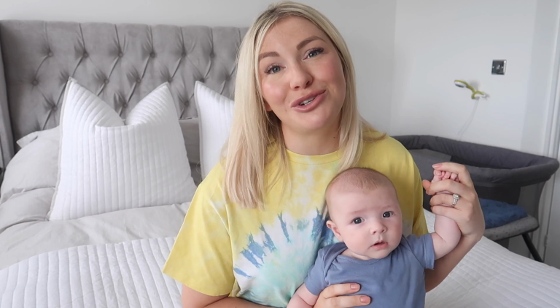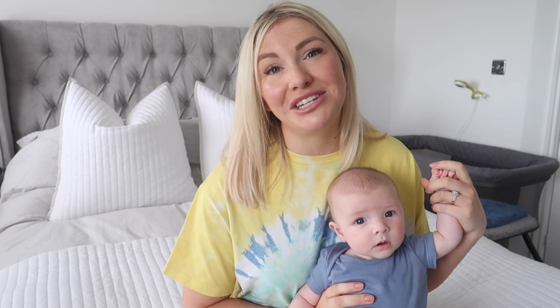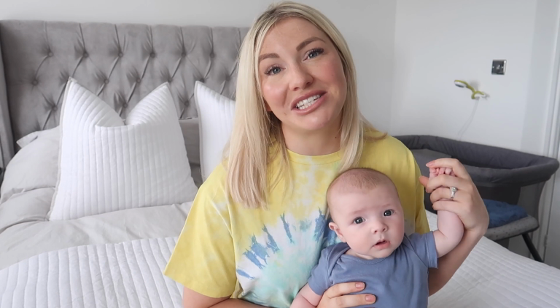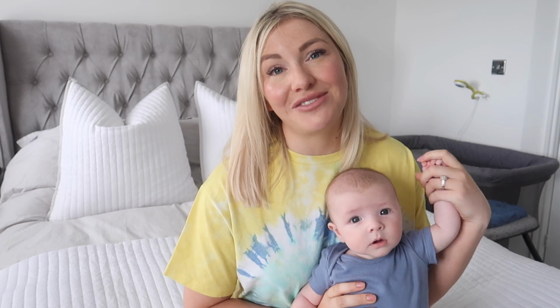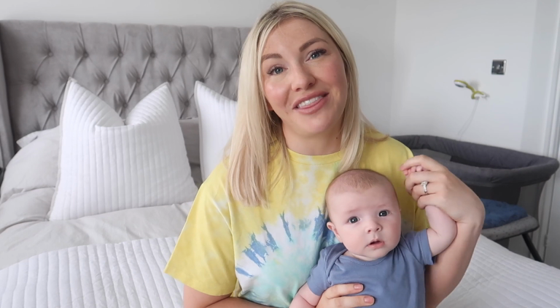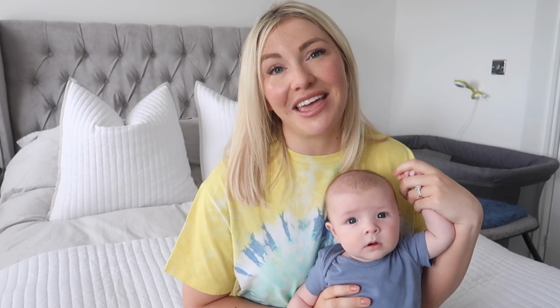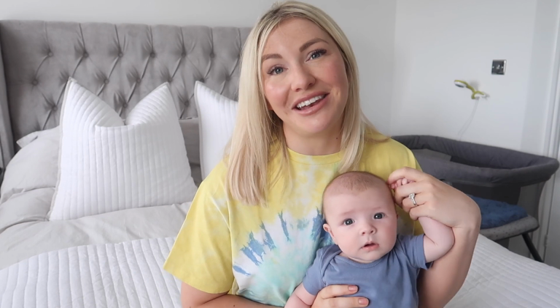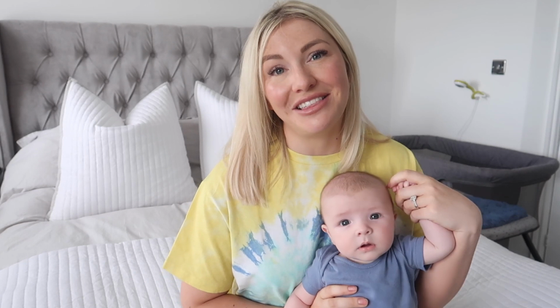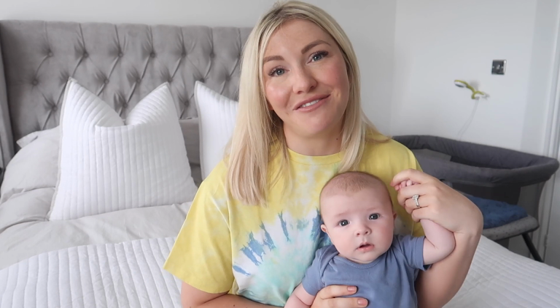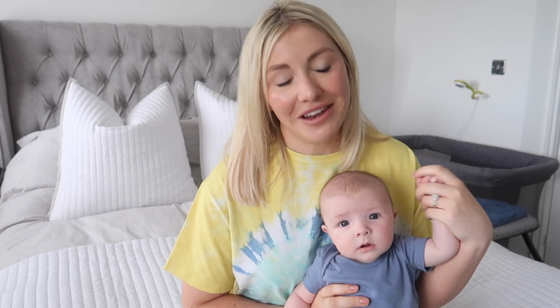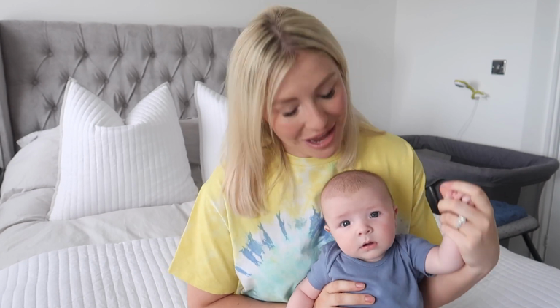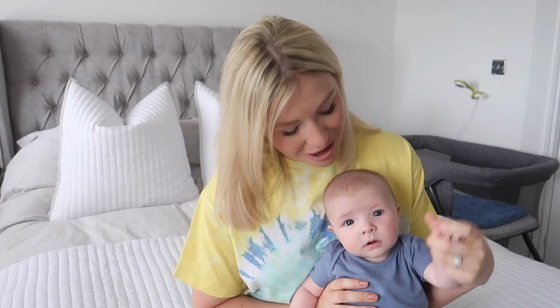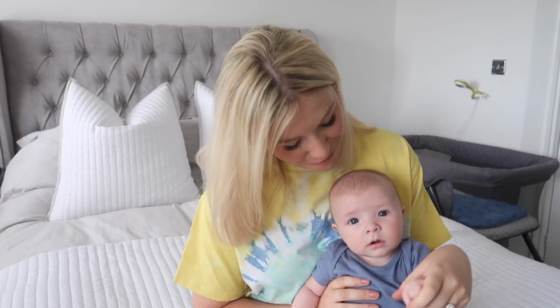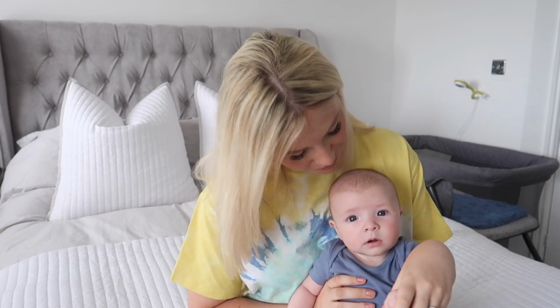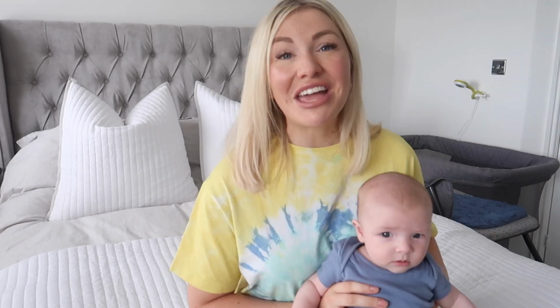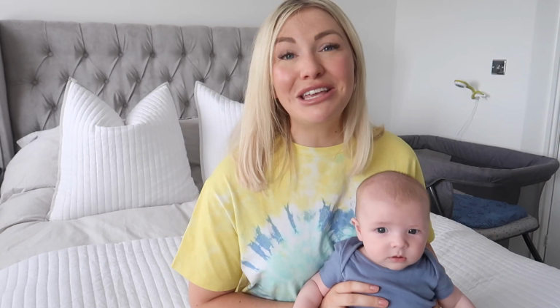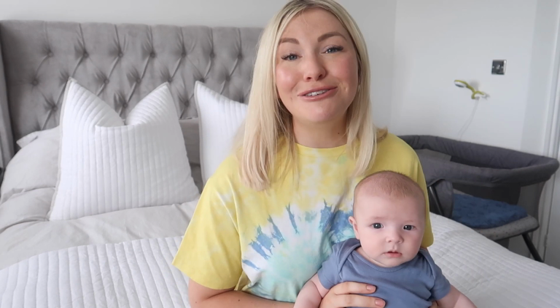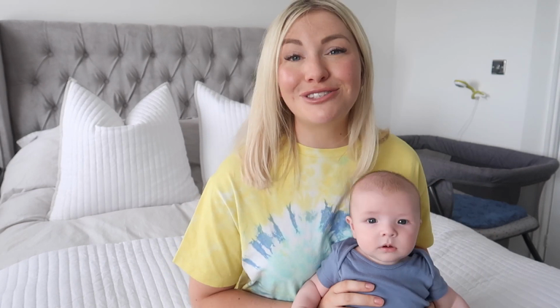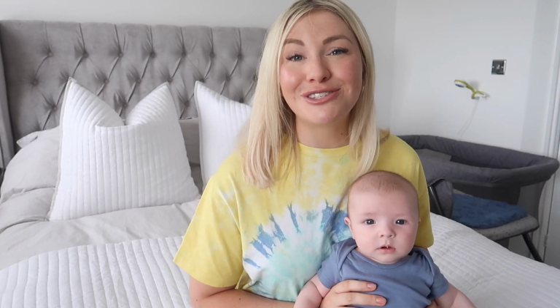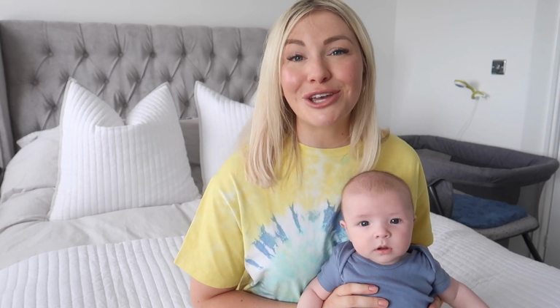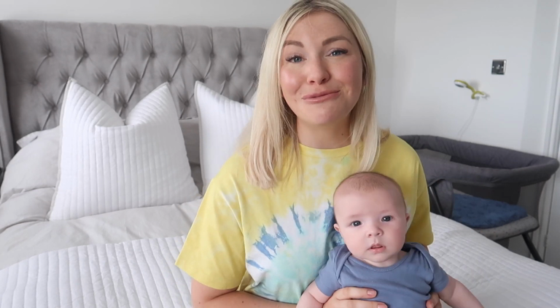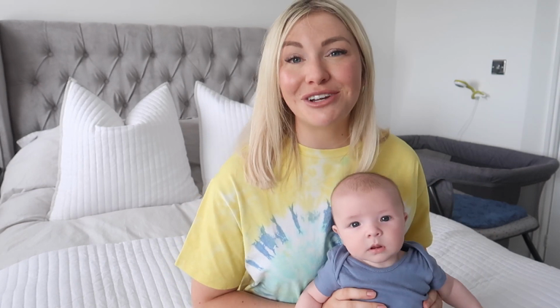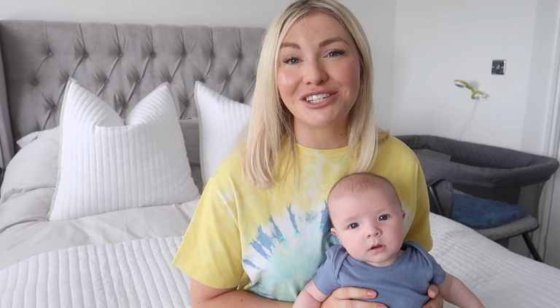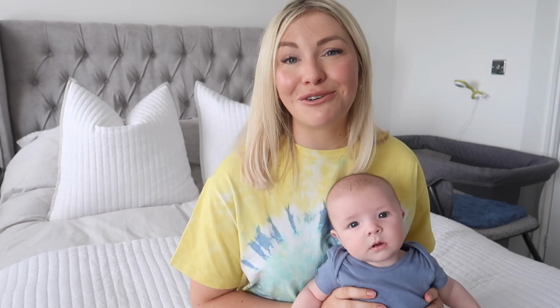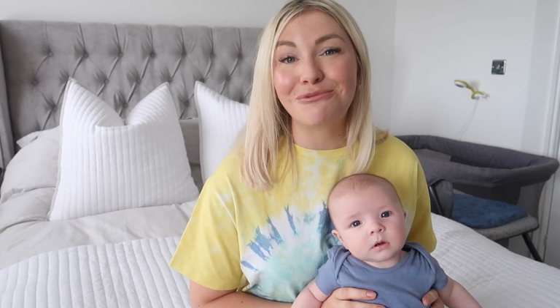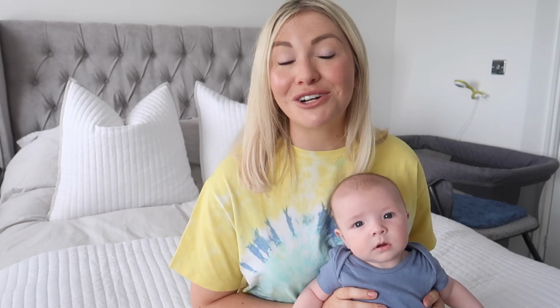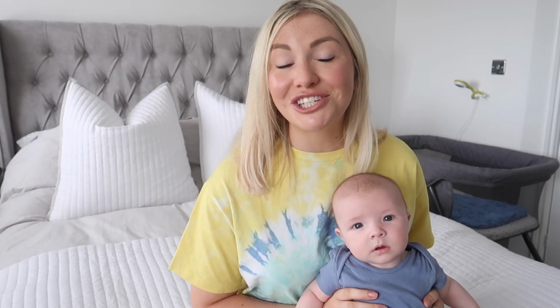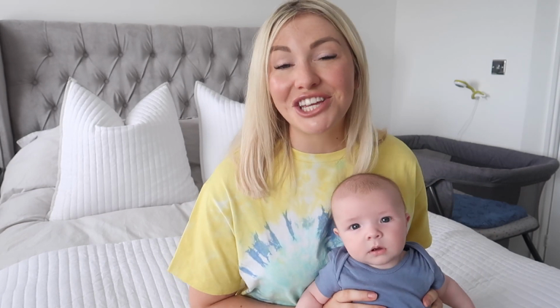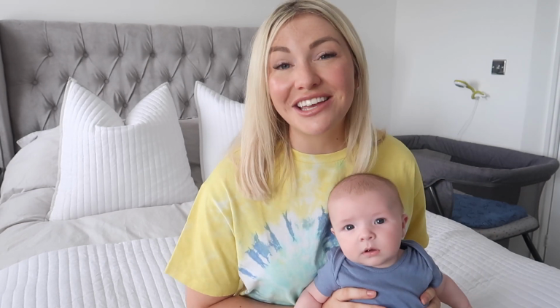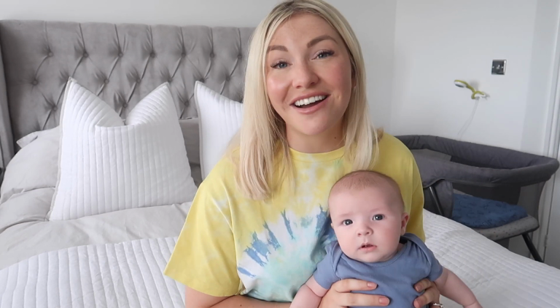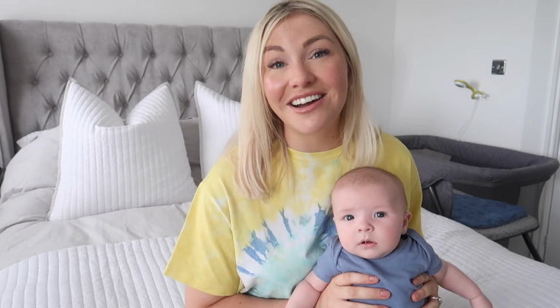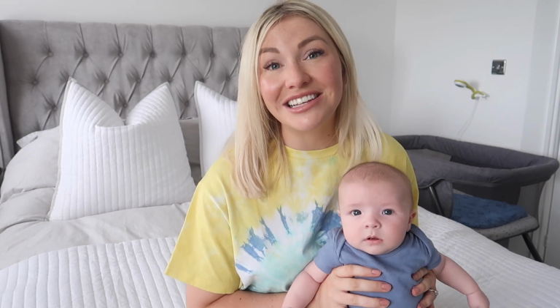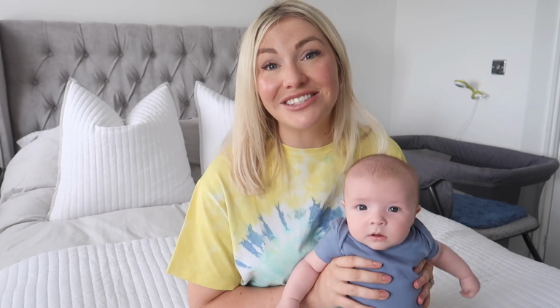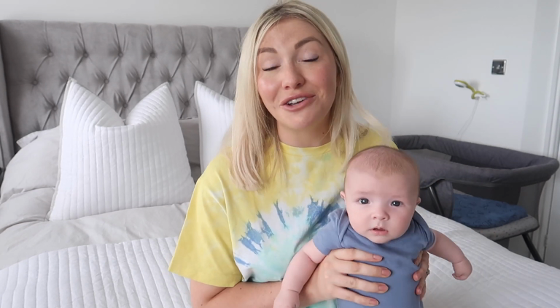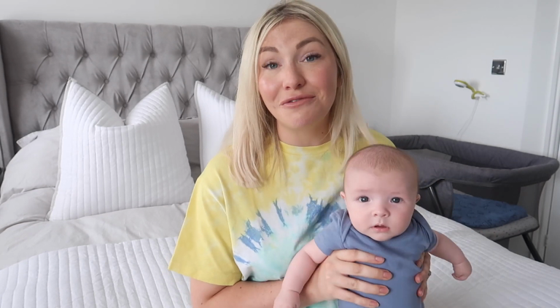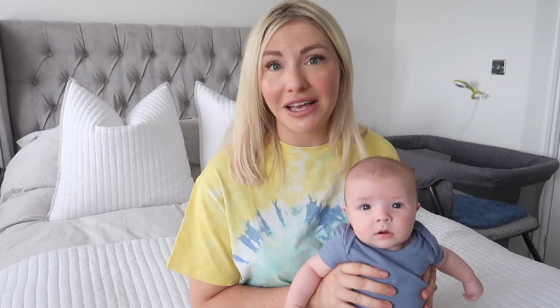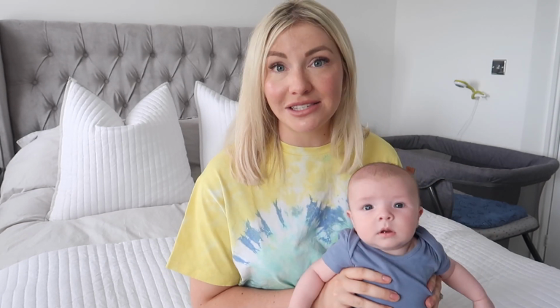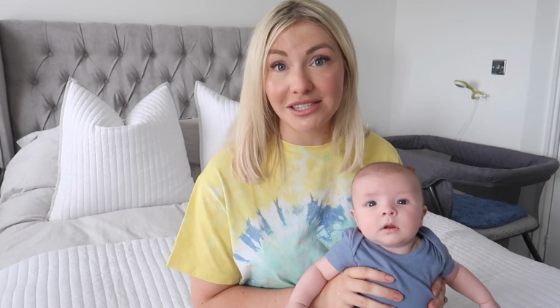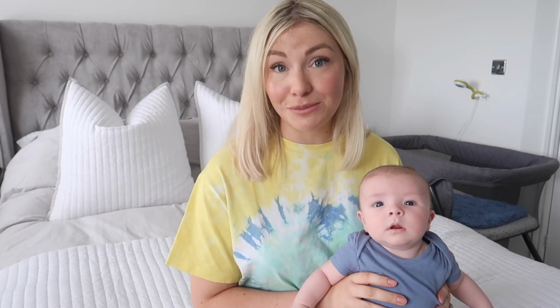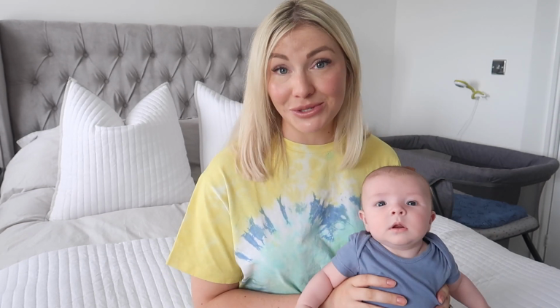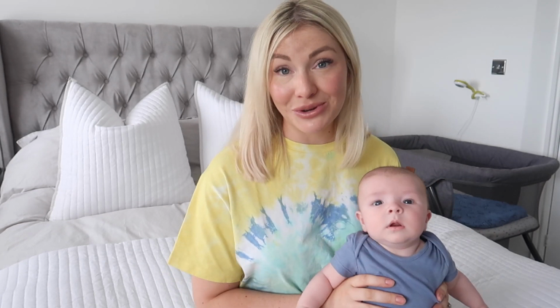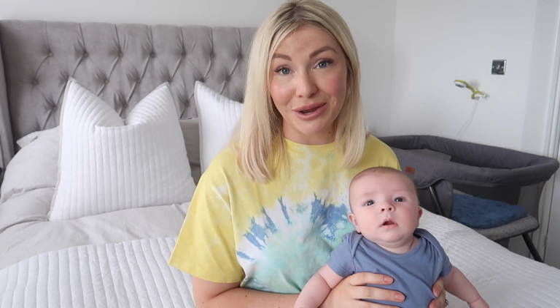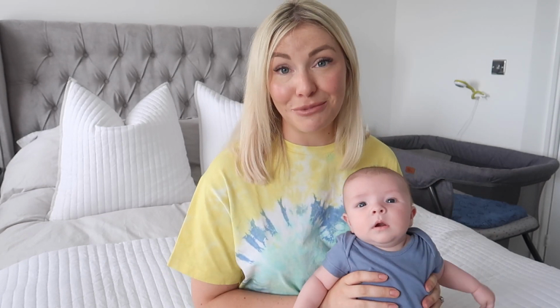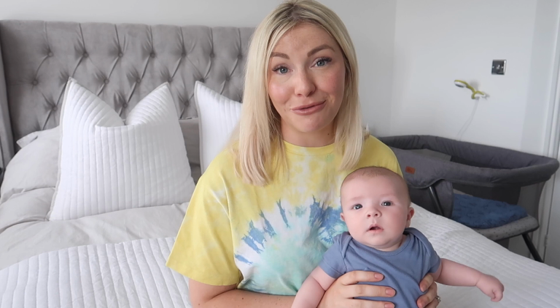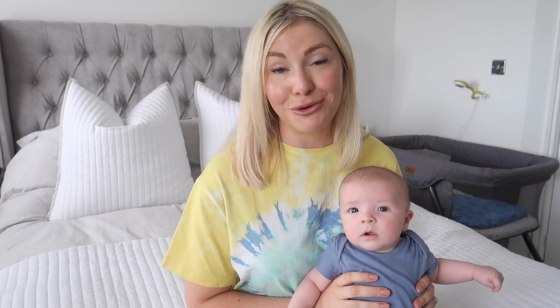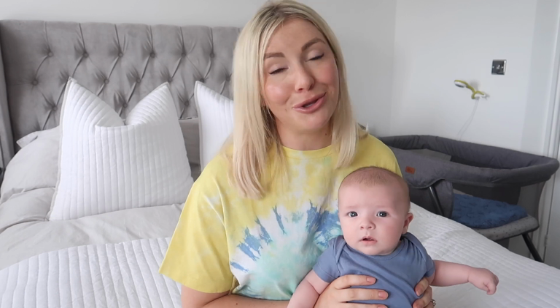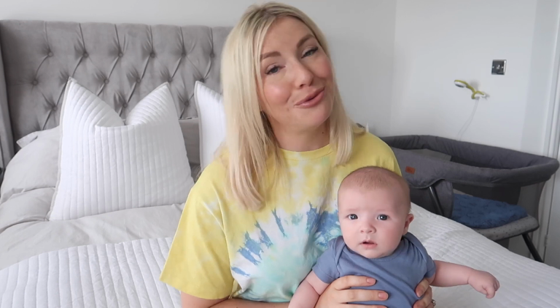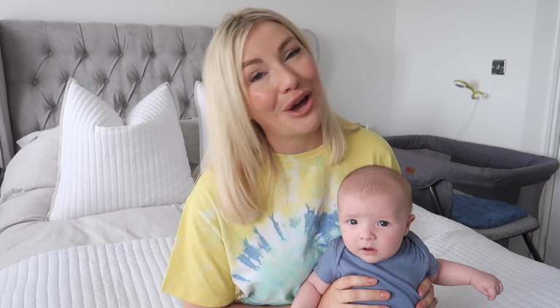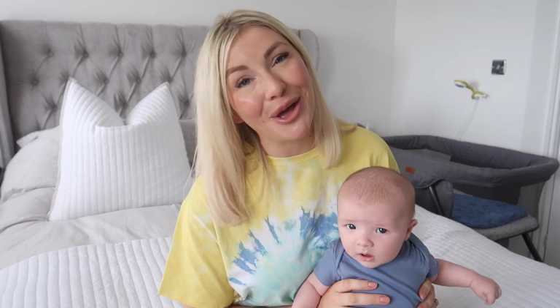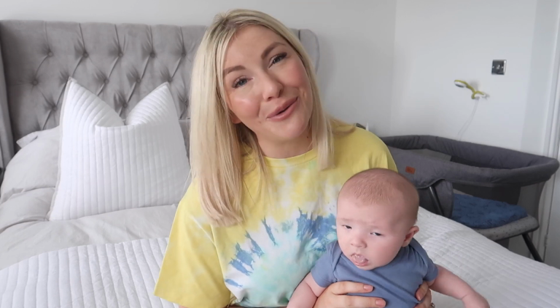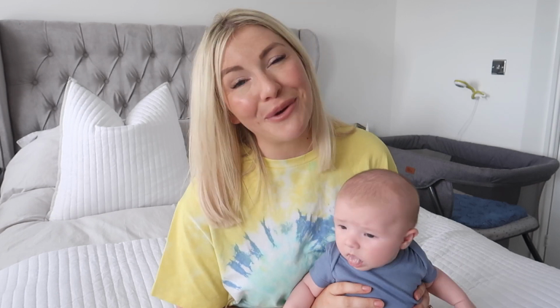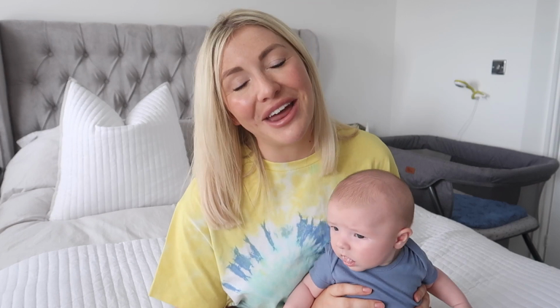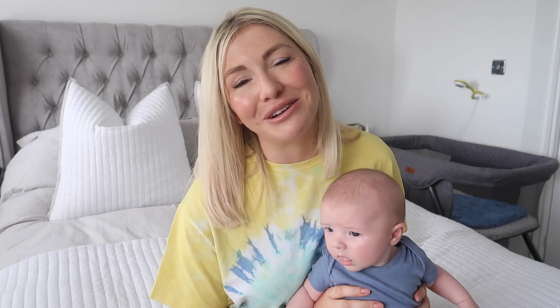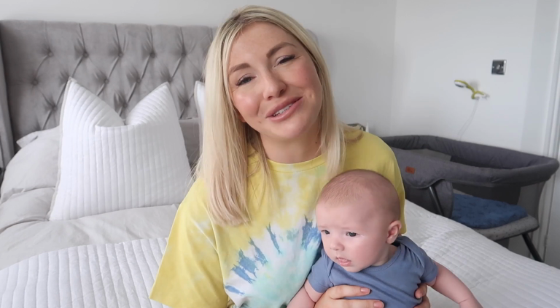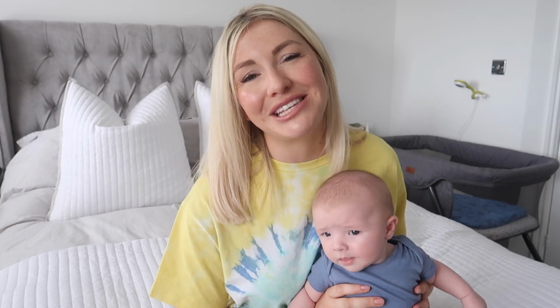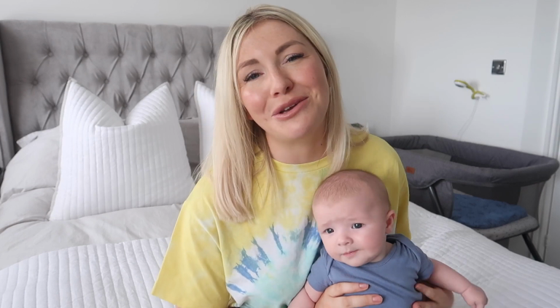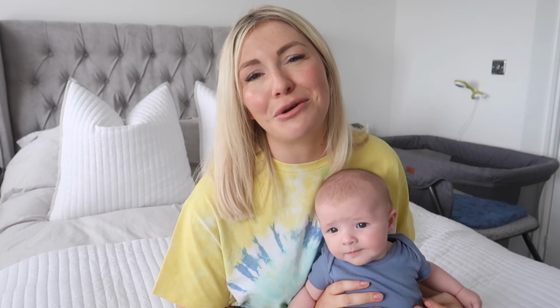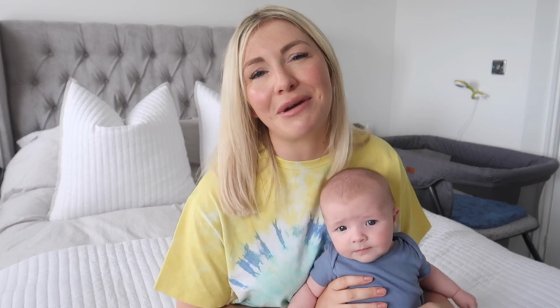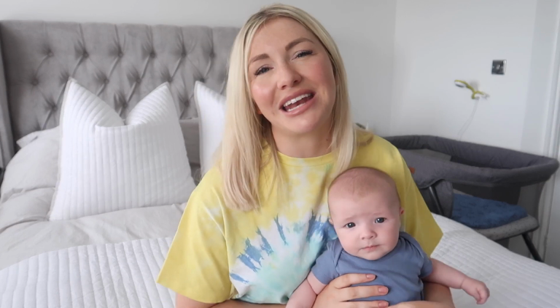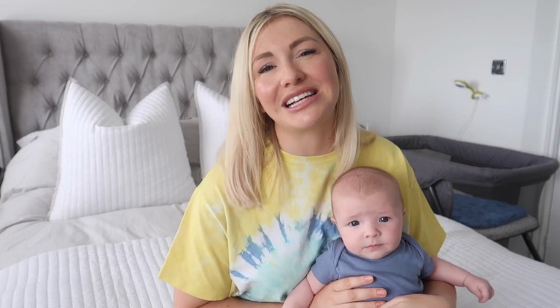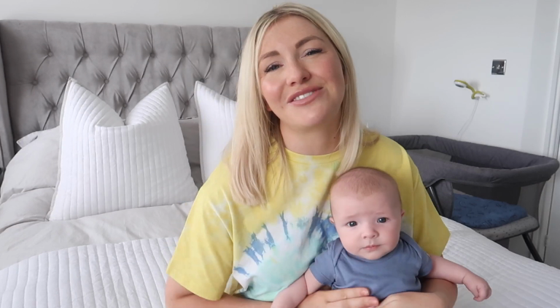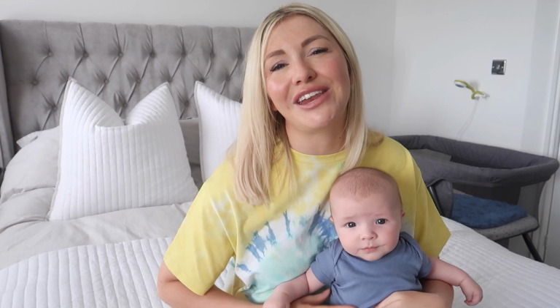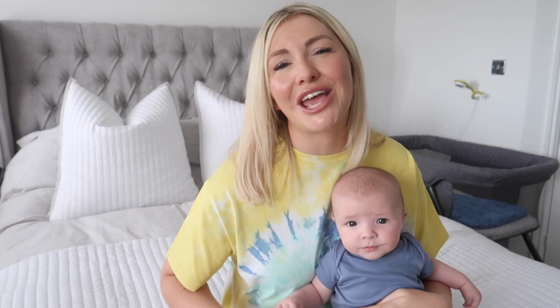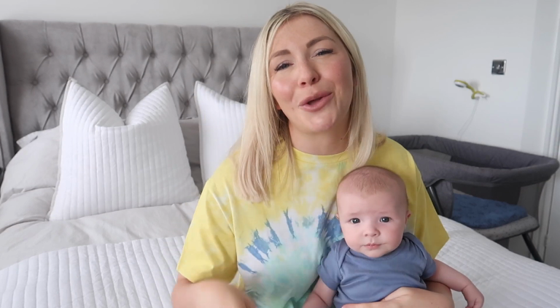There you go — those are my favourite newborn baby hacks and tips, and he even joined us for the end of the video! Thank you so much for watching. Don't forget to subscribe before you go and I'll see you in my next video.